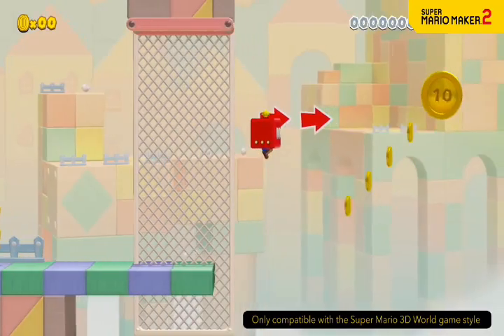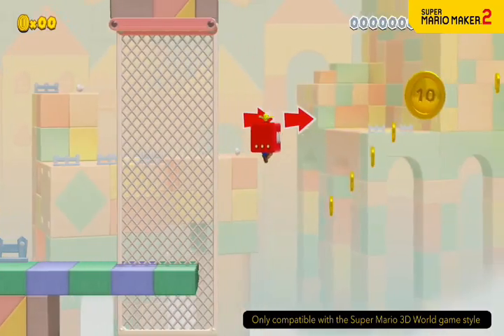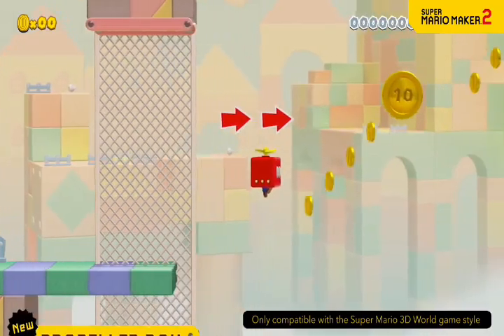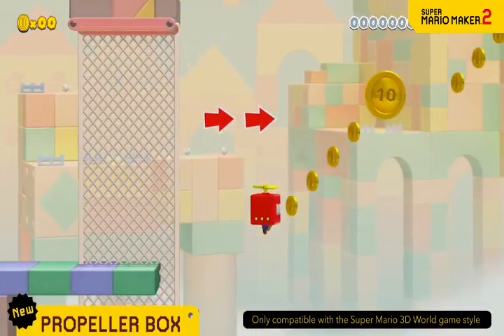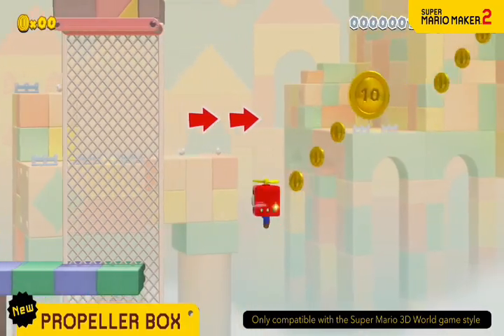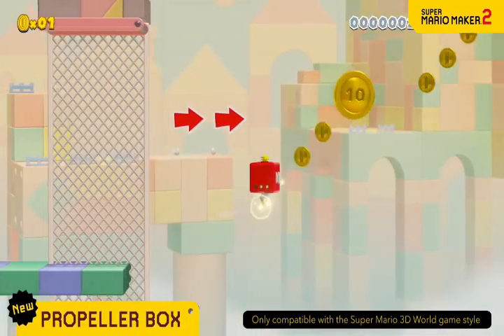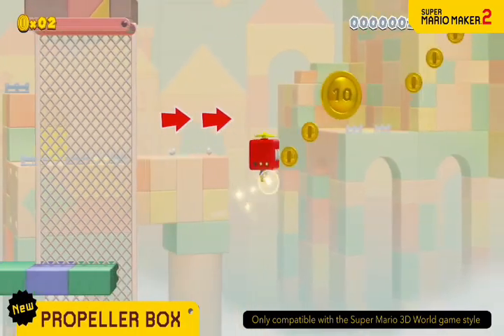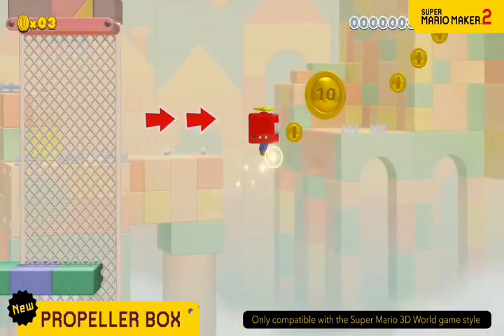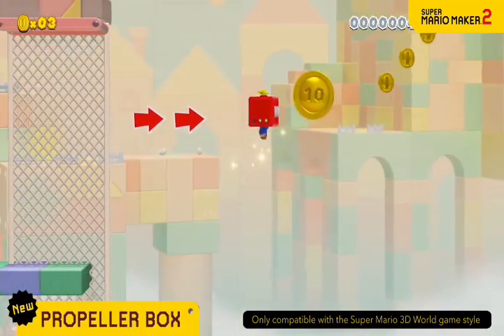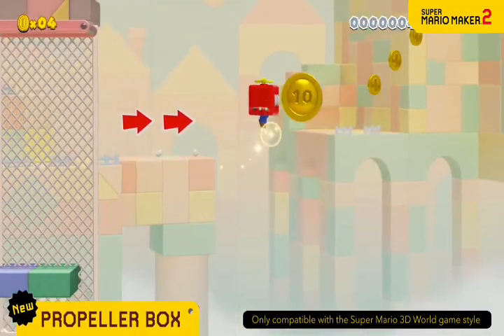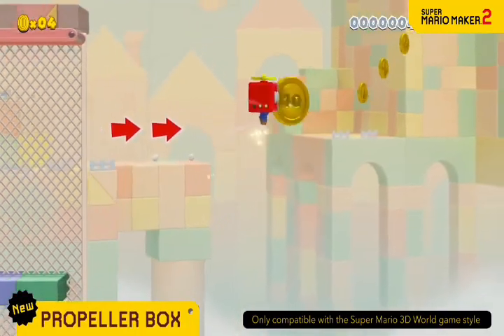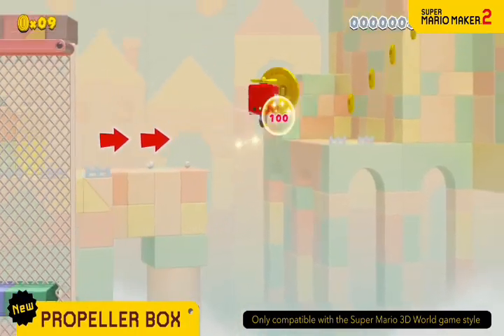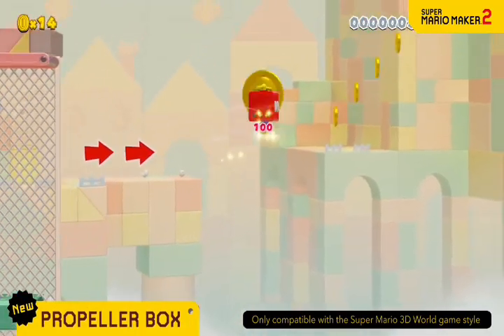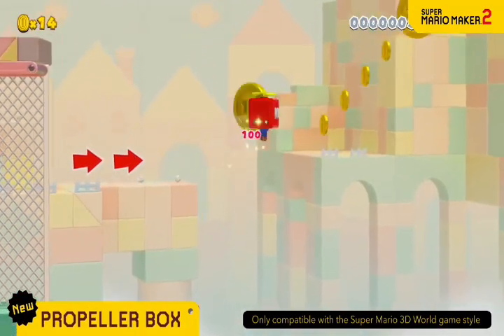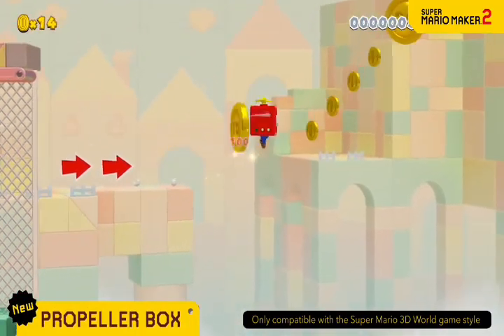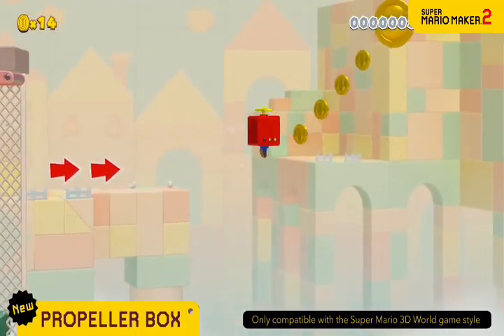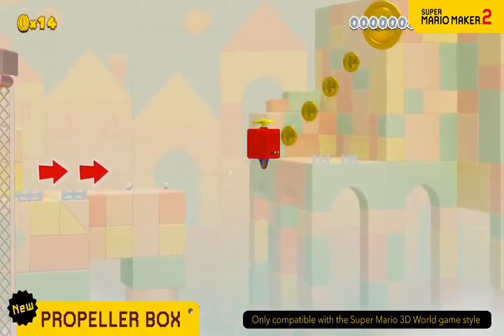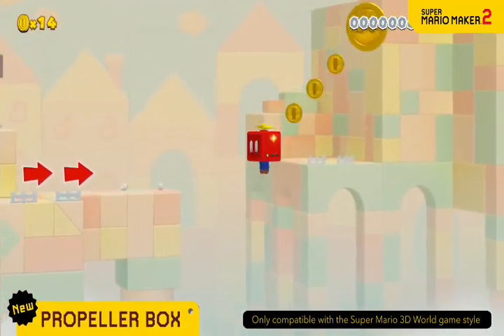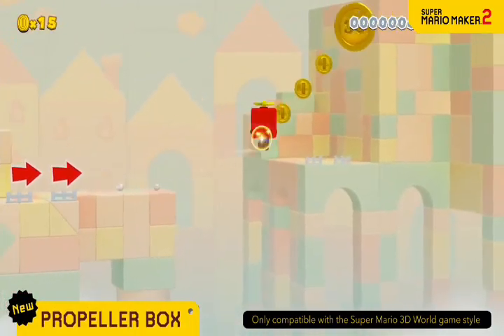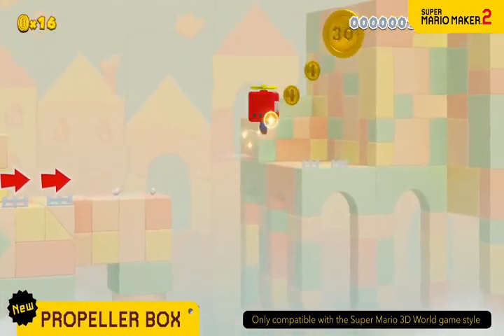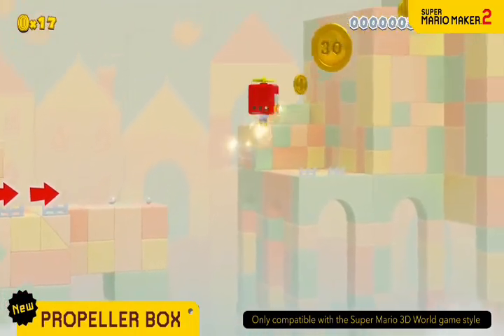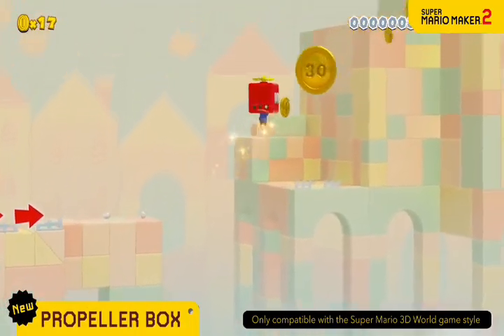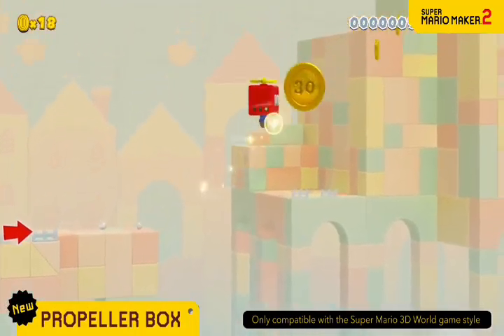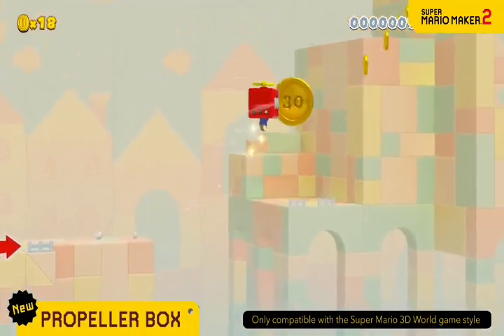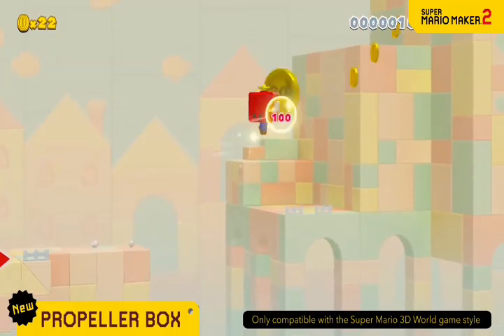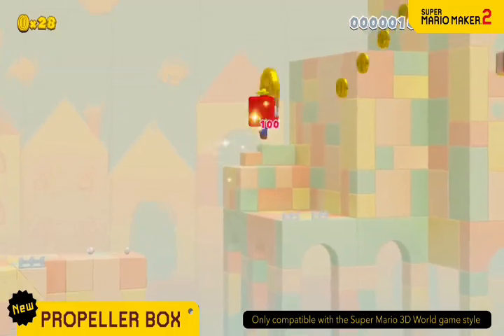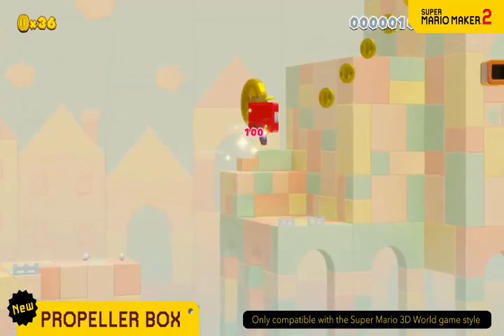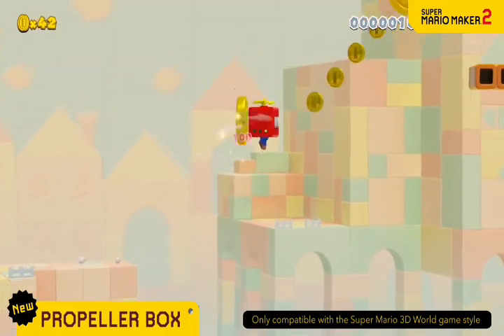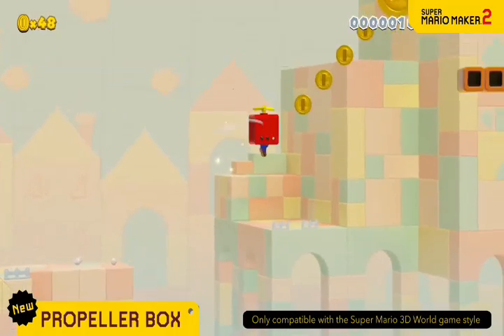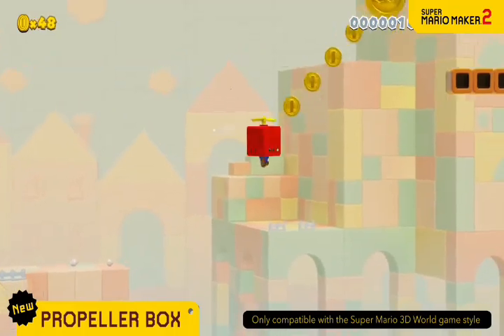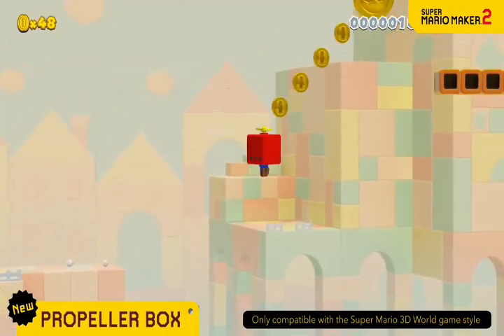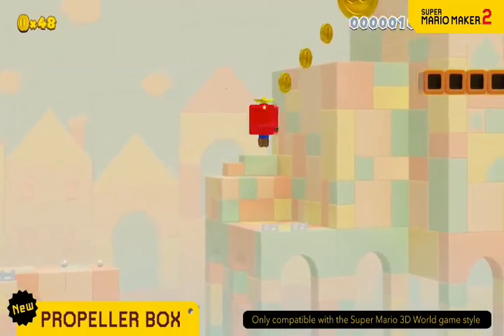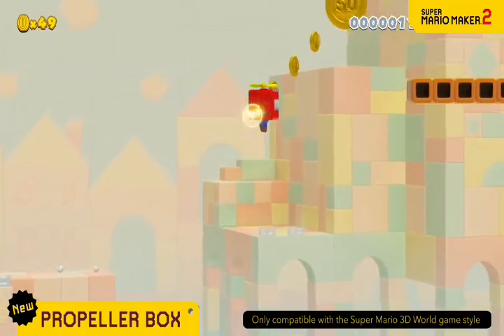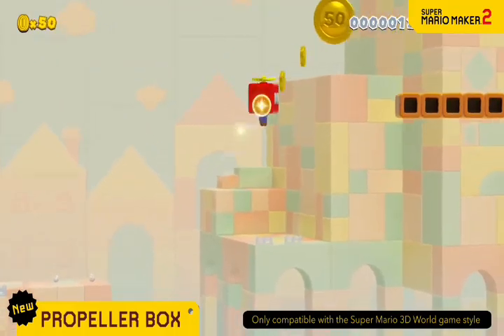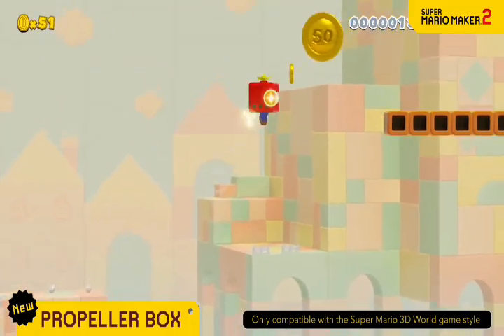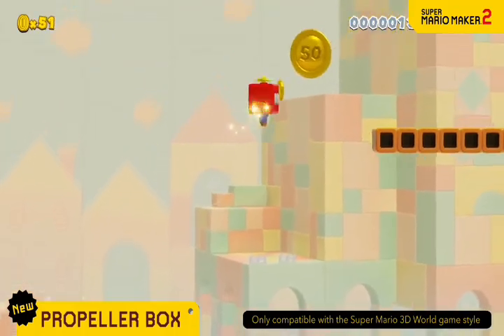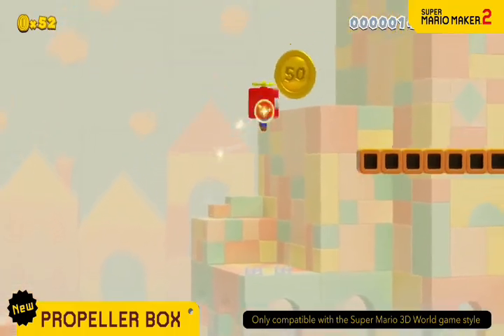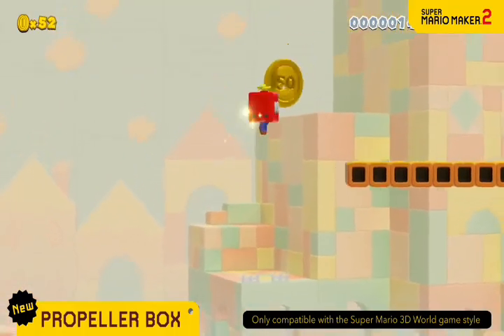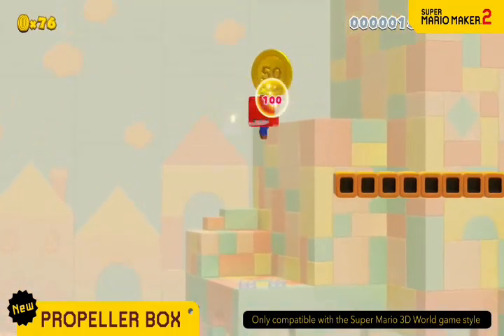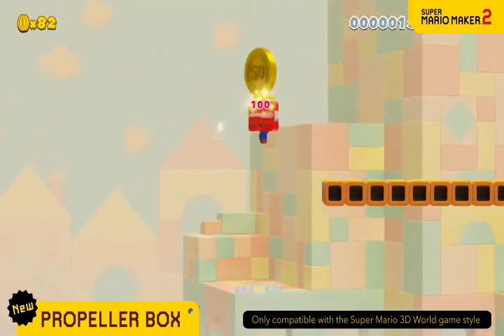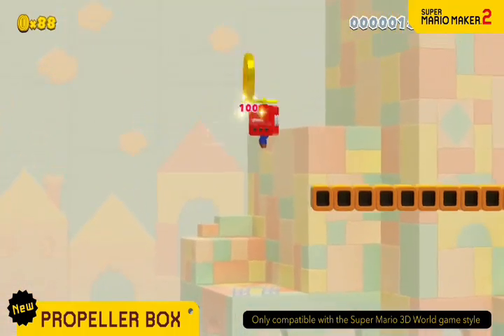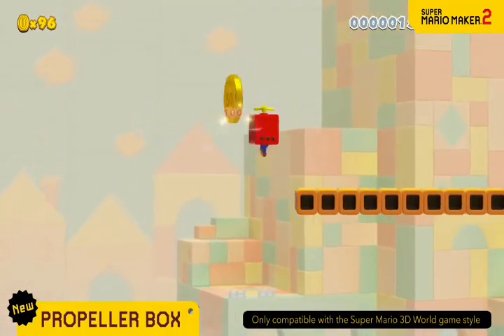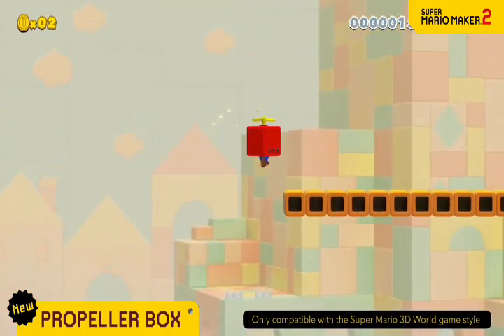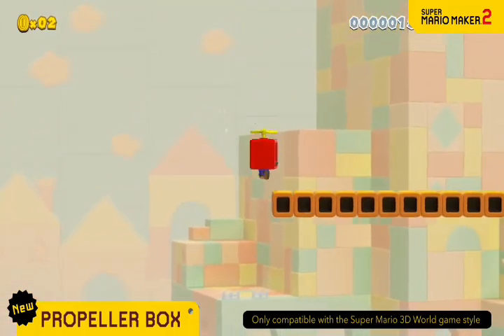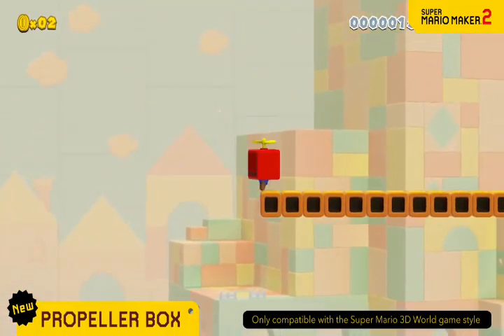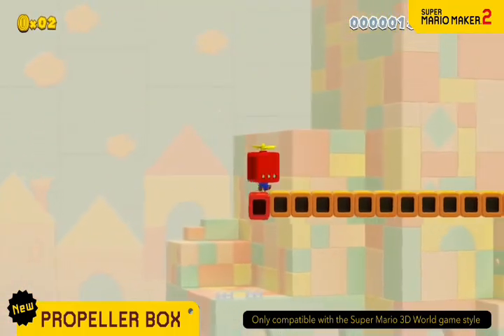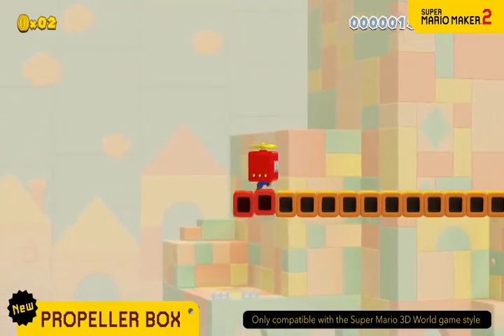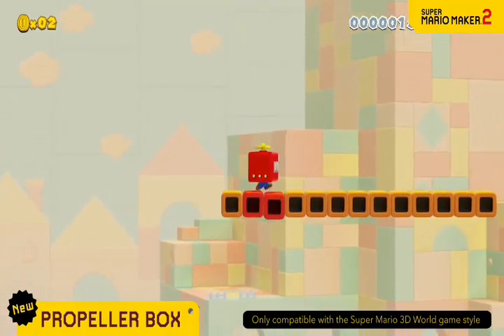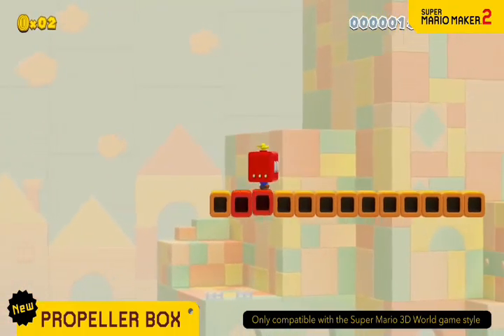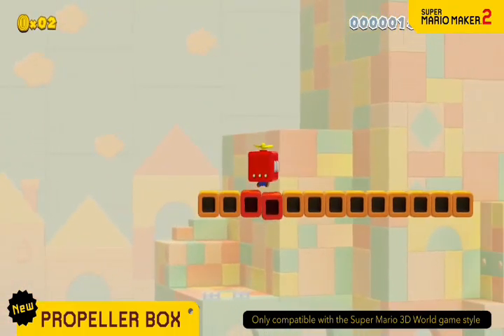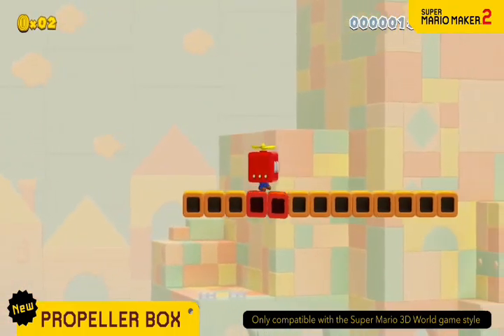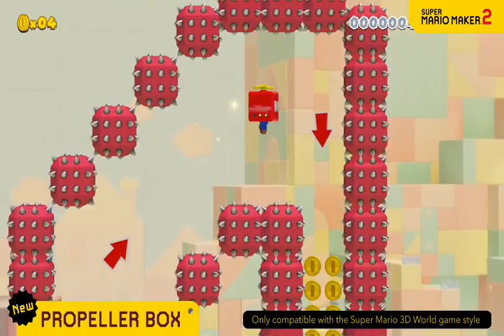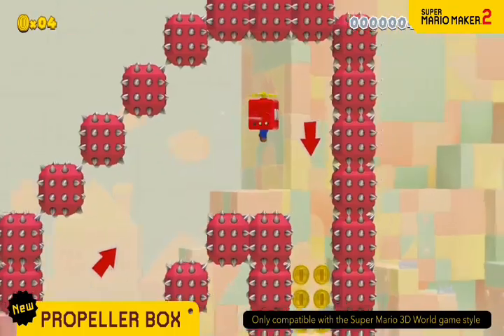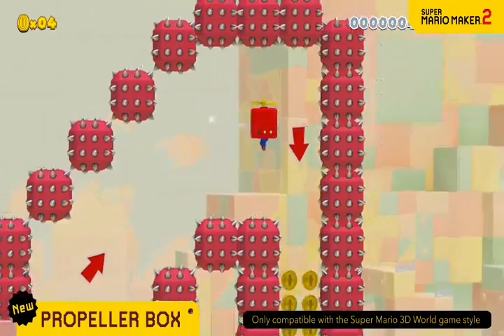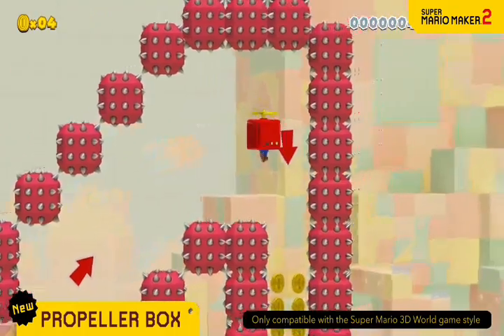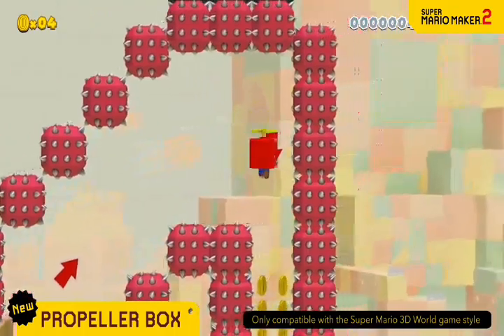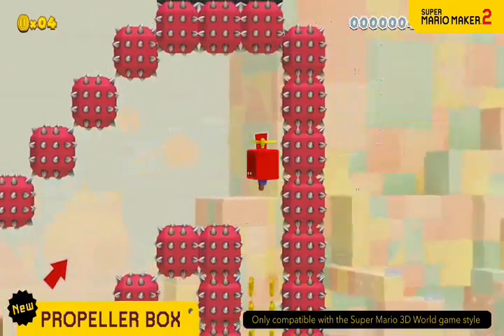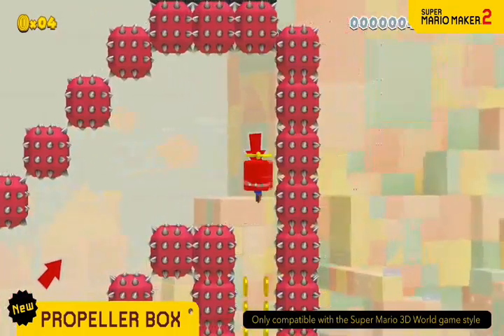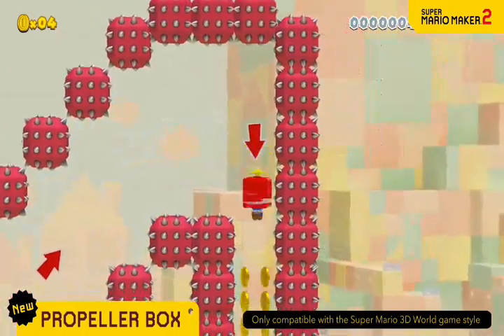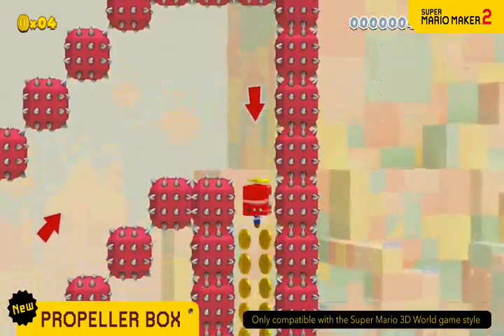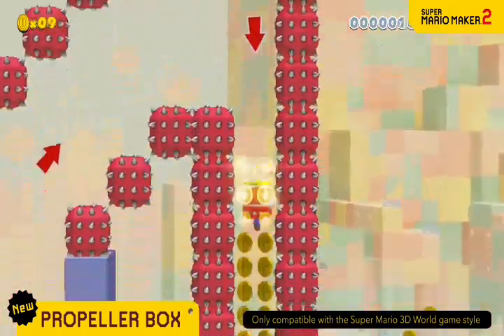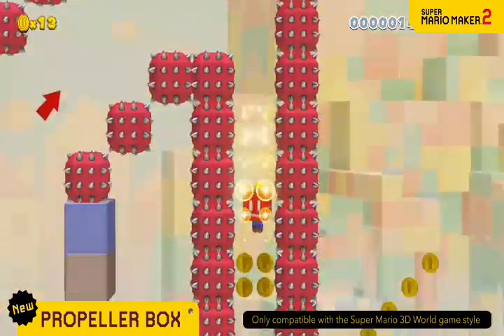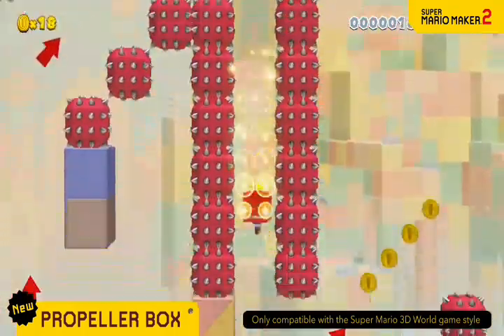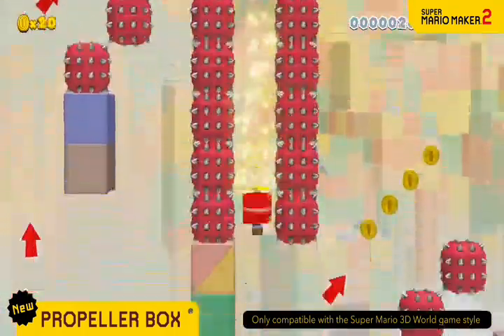Raise your elevation up to three times higher than usual by jumping with the Propeller Box. You can rush back down, too.